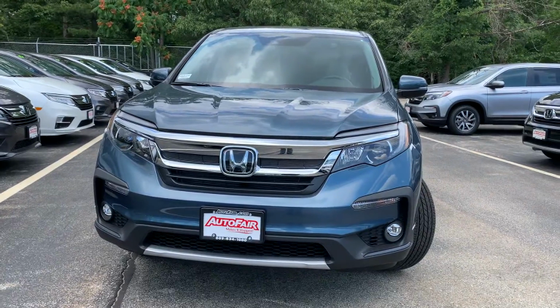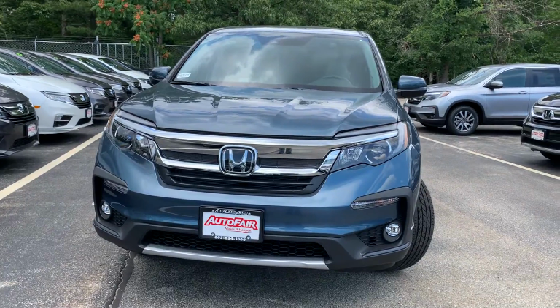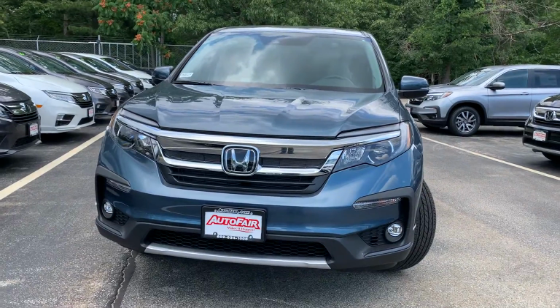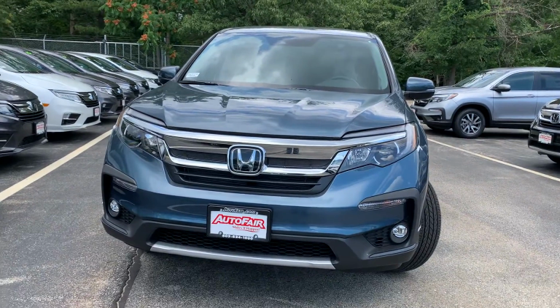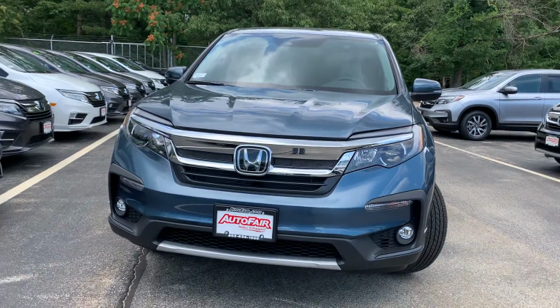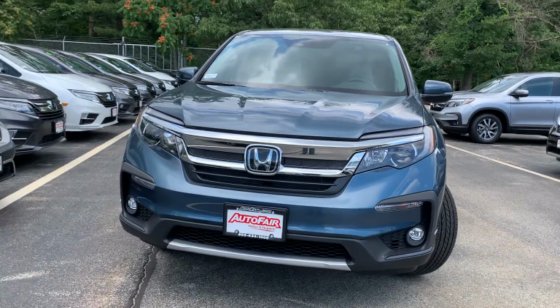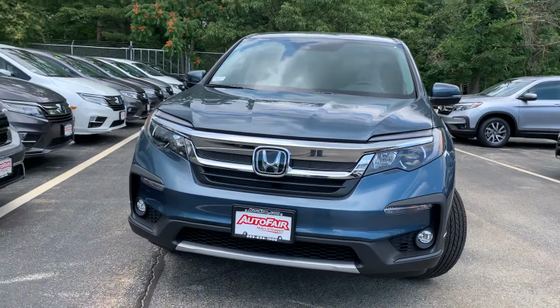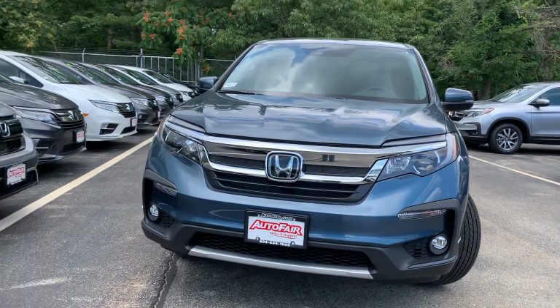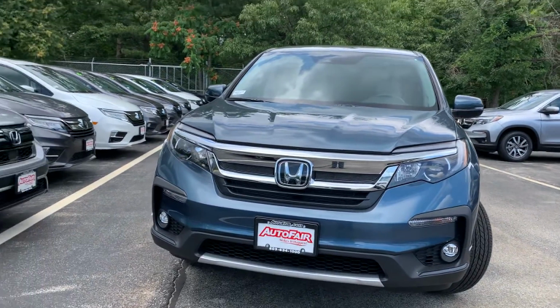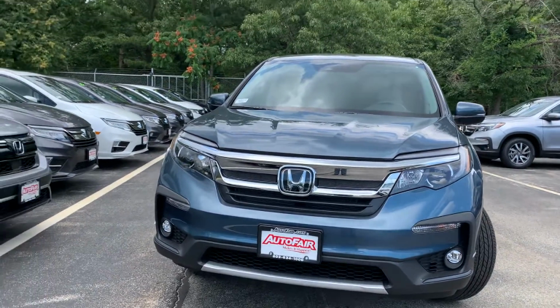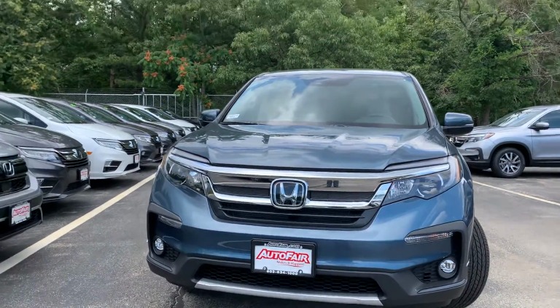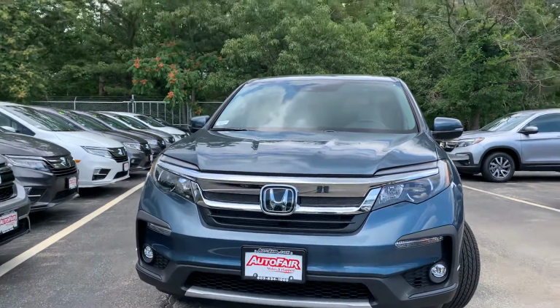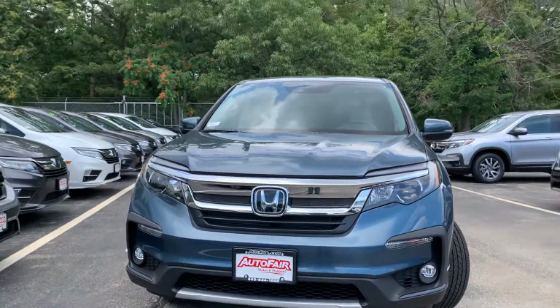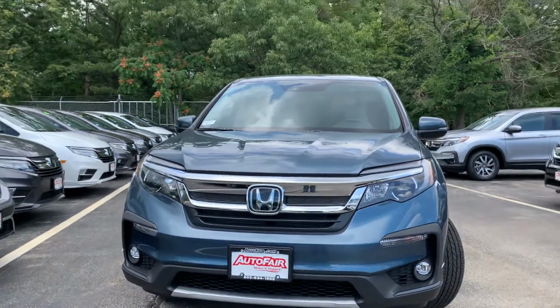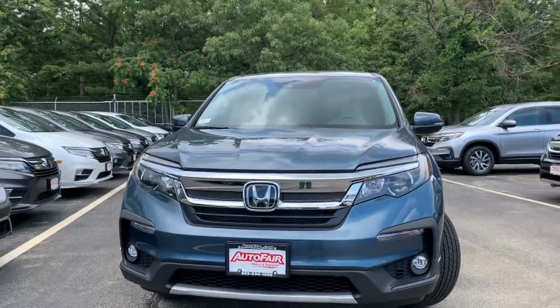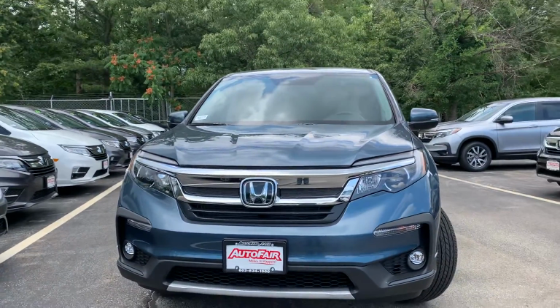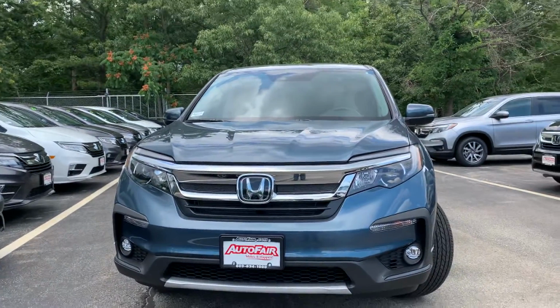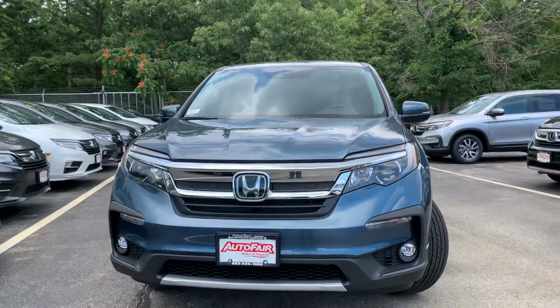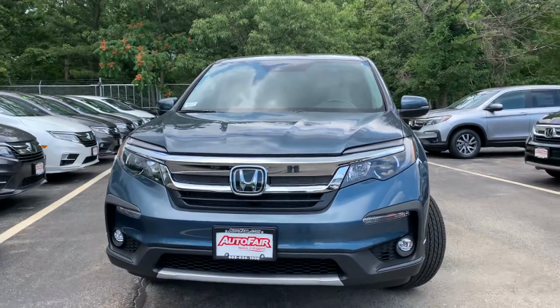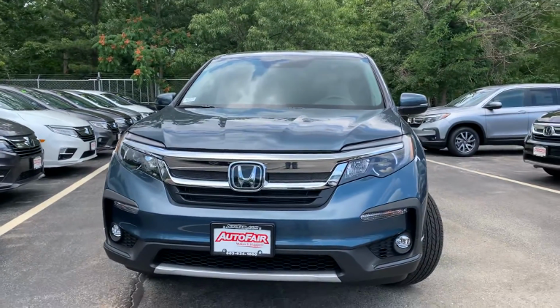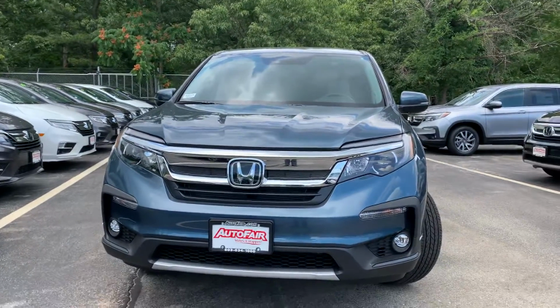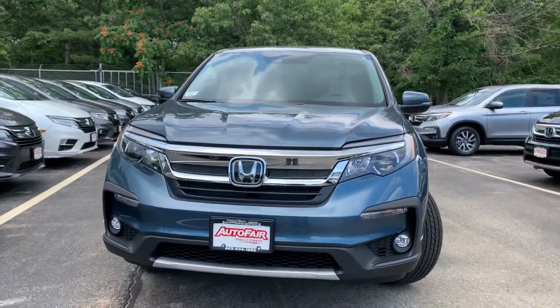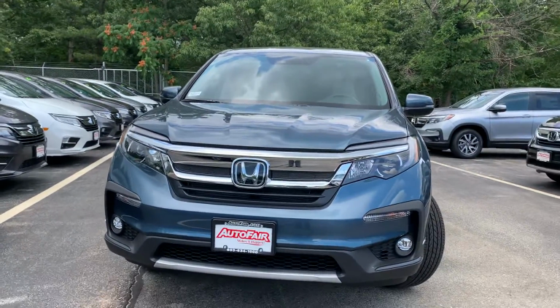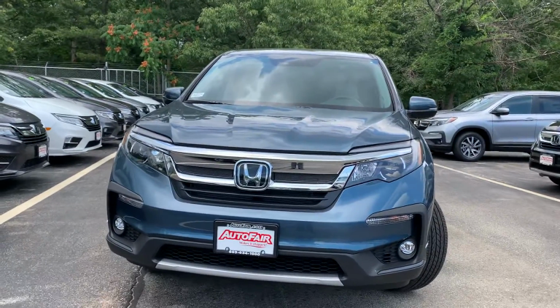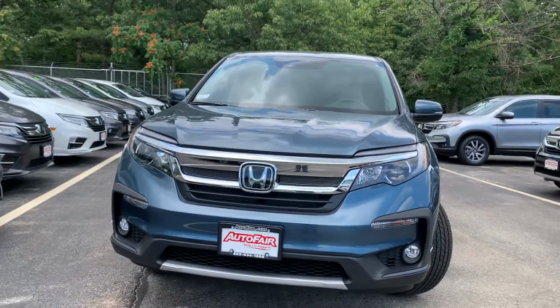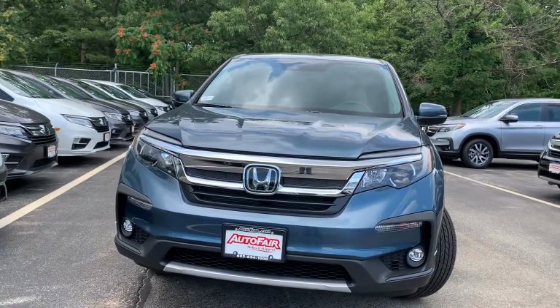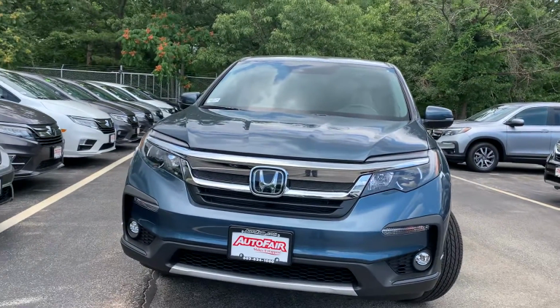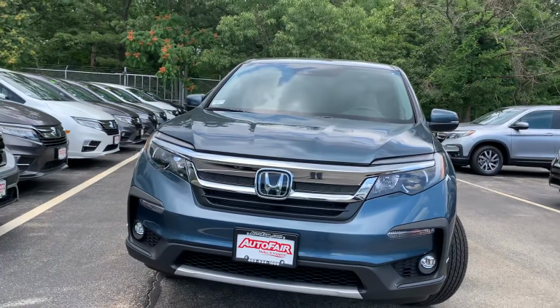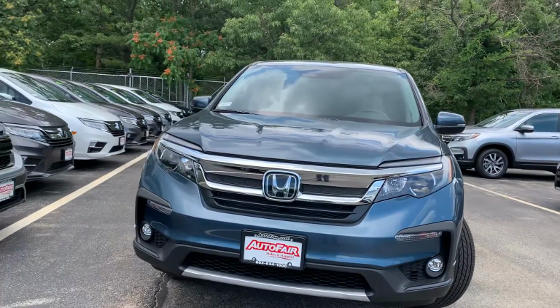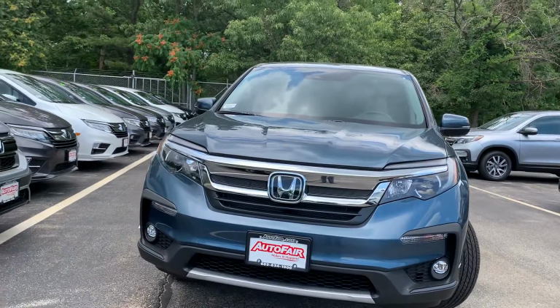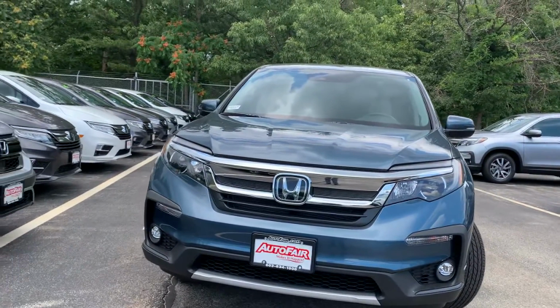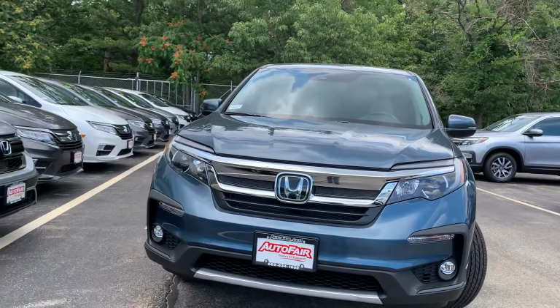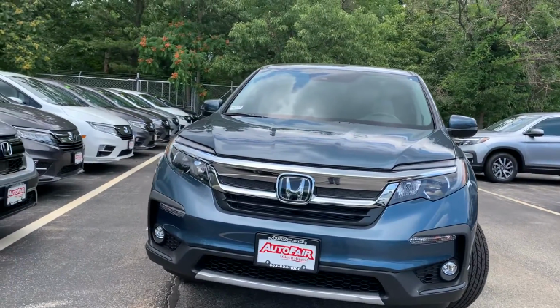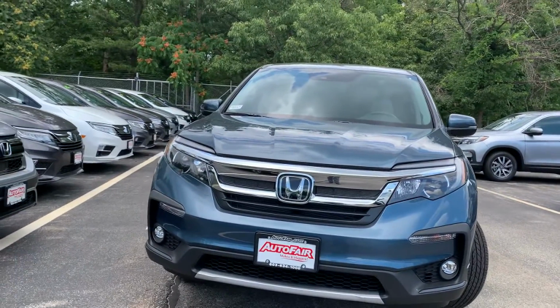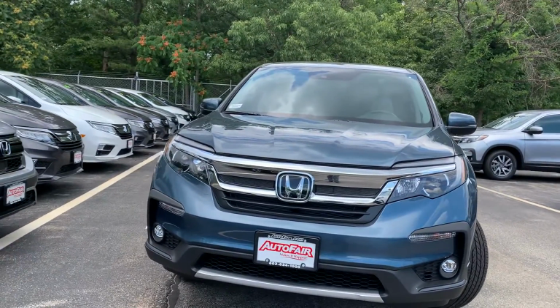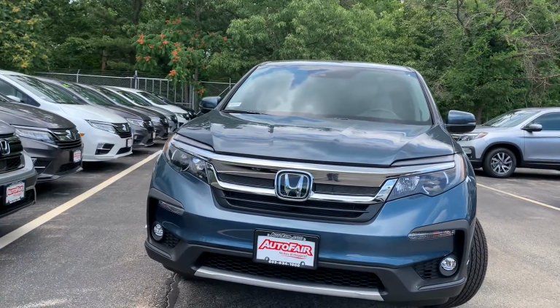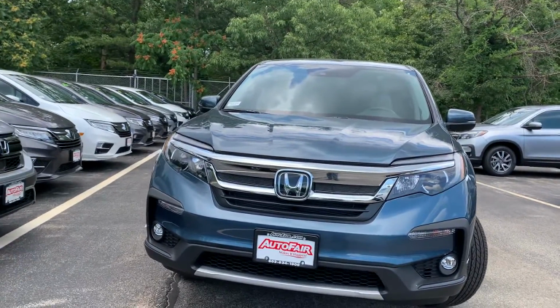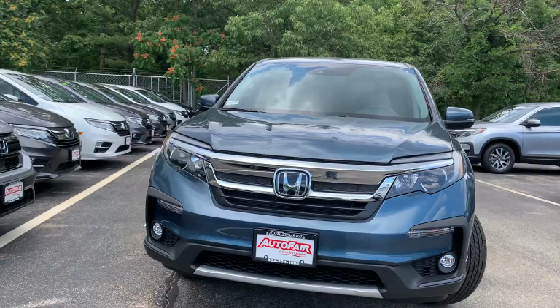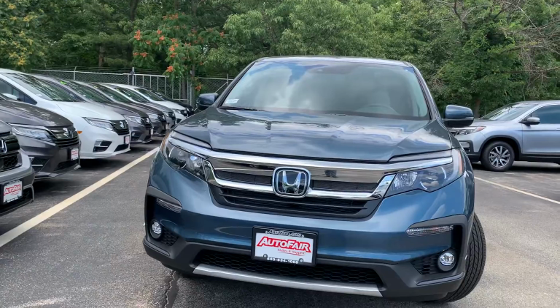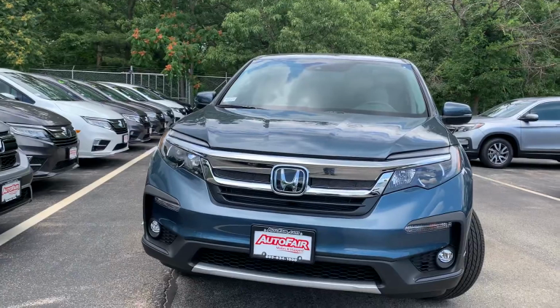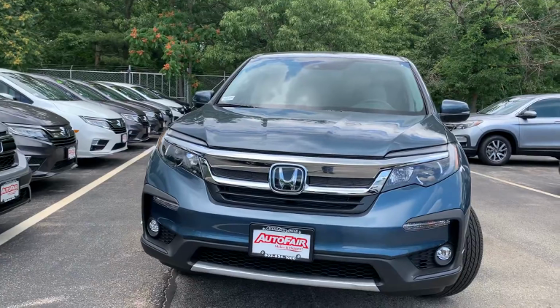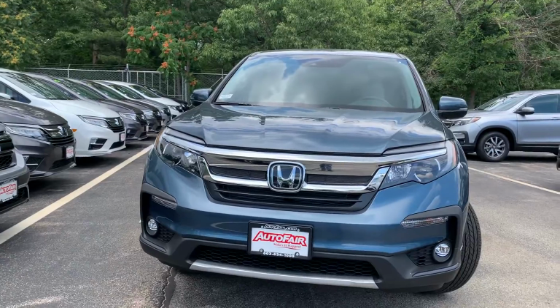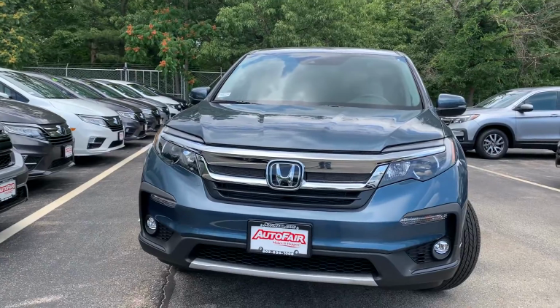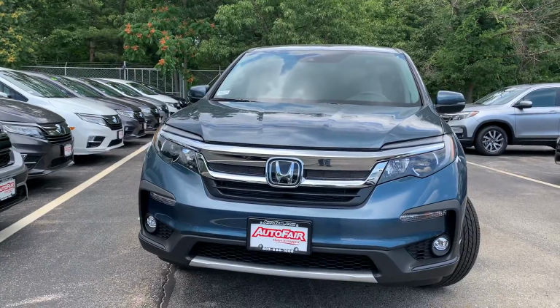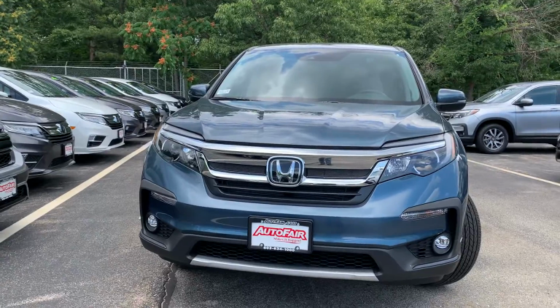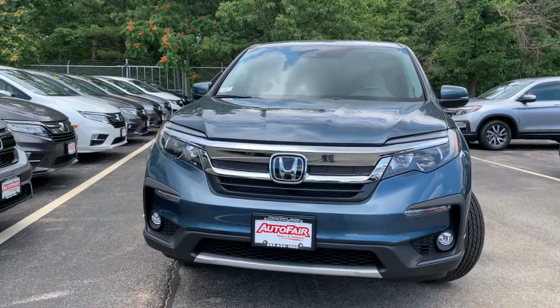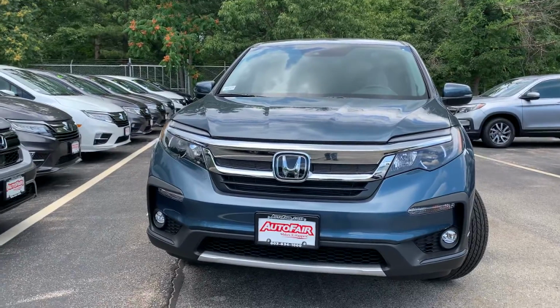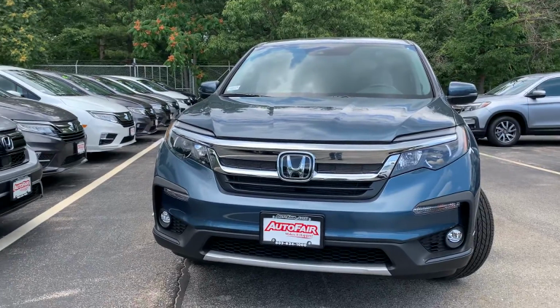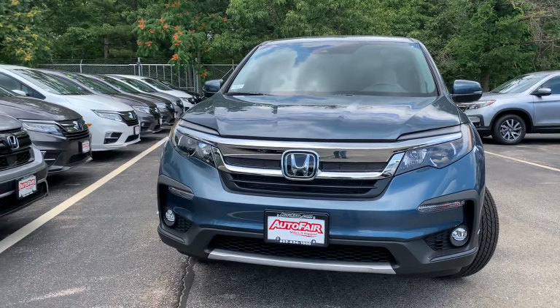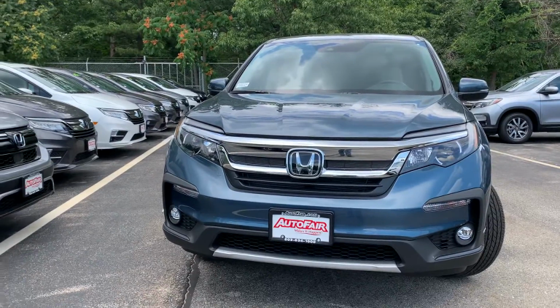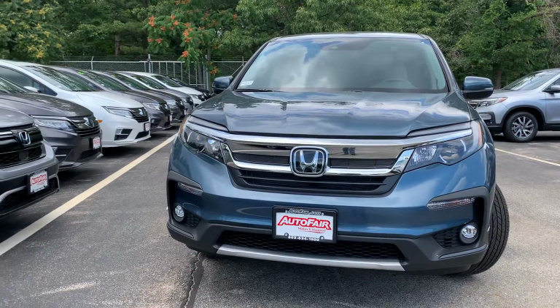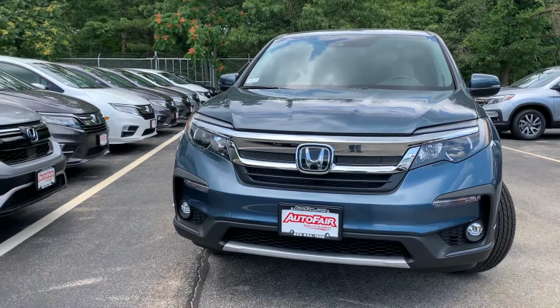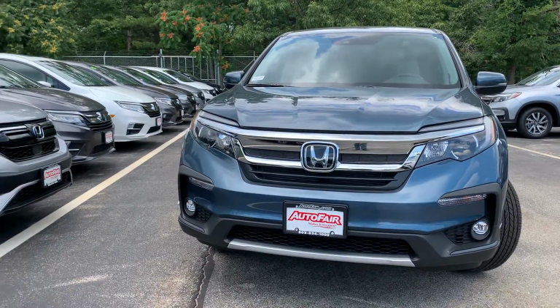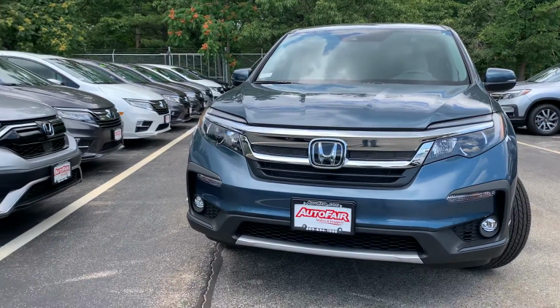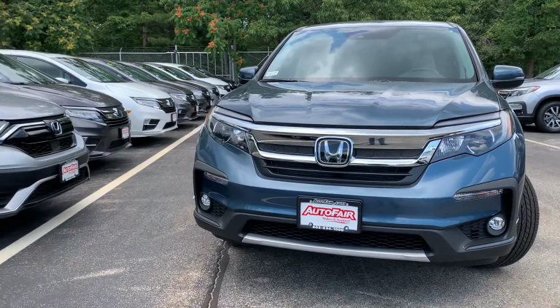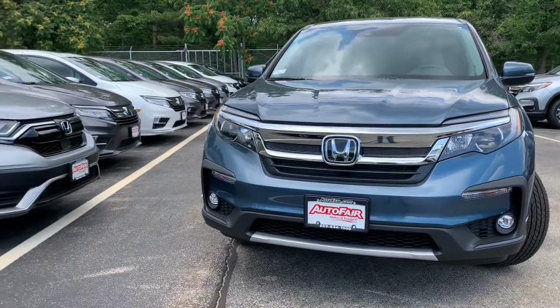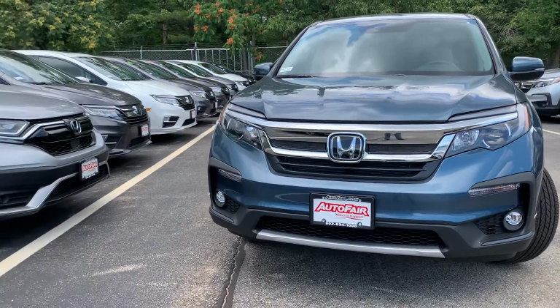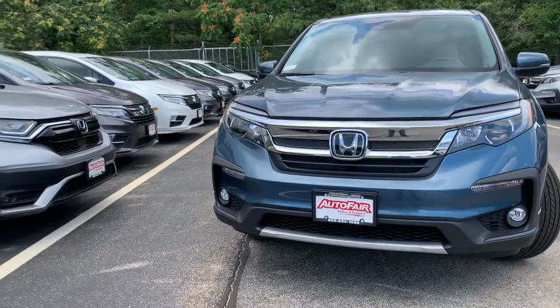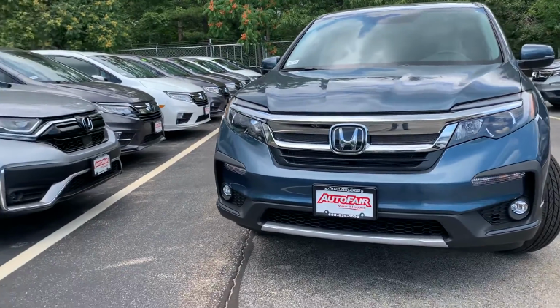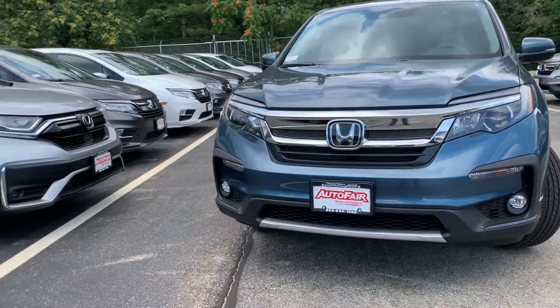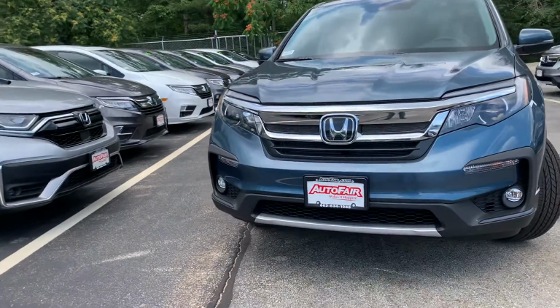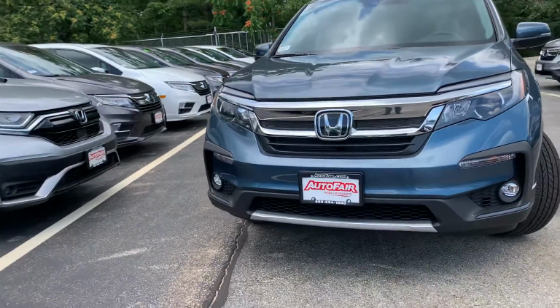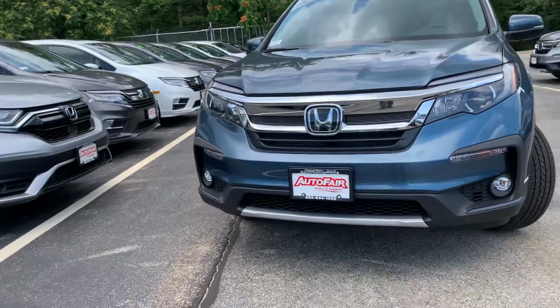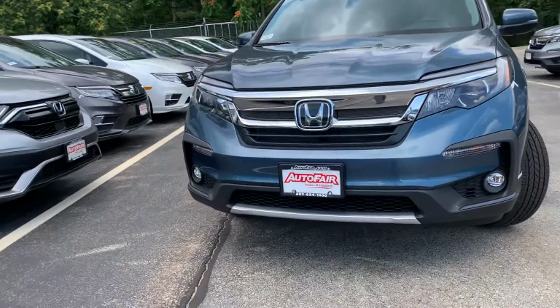Hi Kayla, Zach here from AutoFair Honda in Manchester, New Hampshire with a quick walk around this 2020 Honda Pilot EX you're interested in.